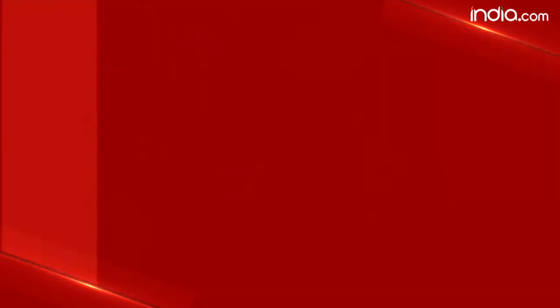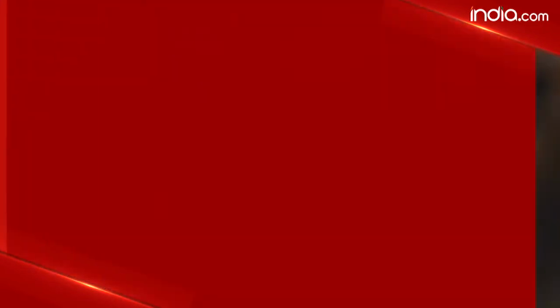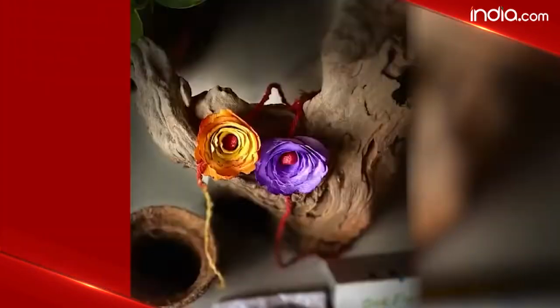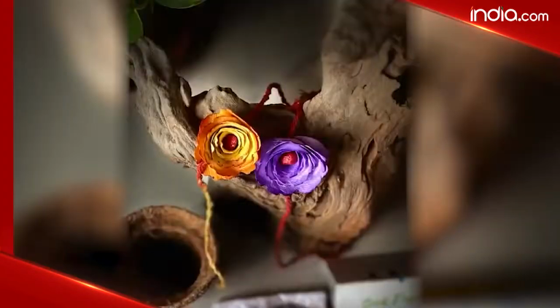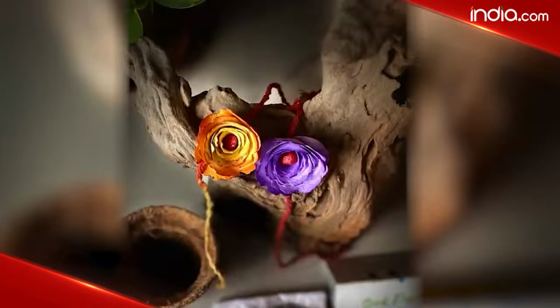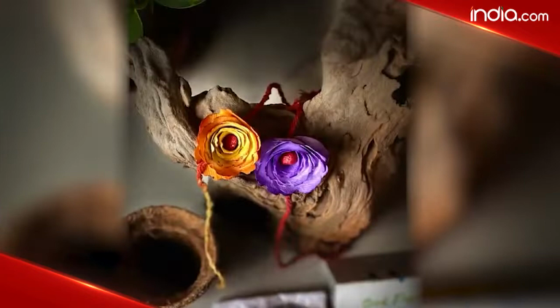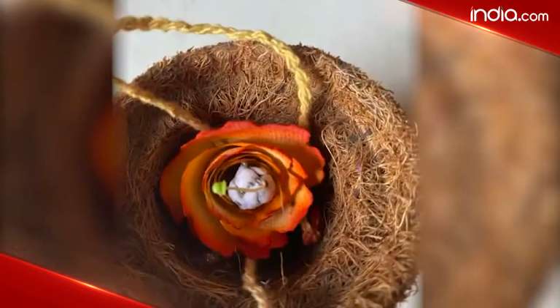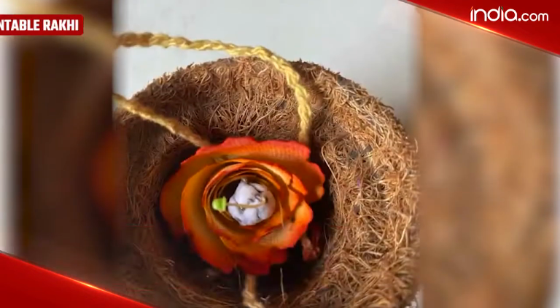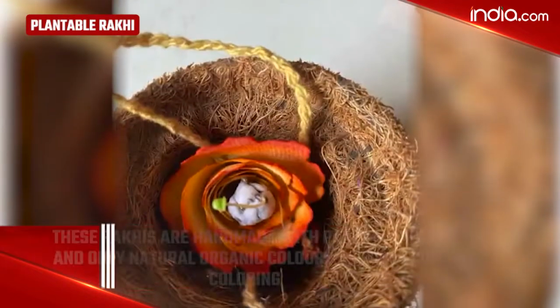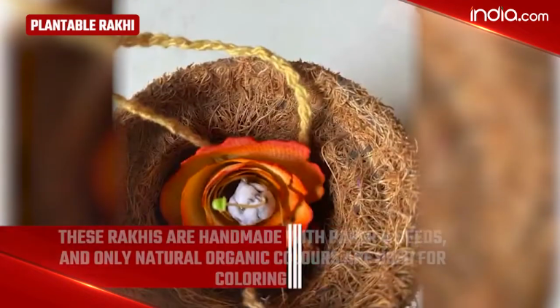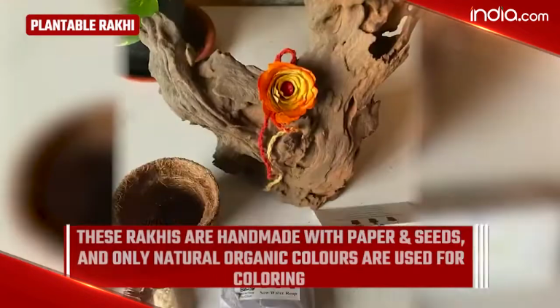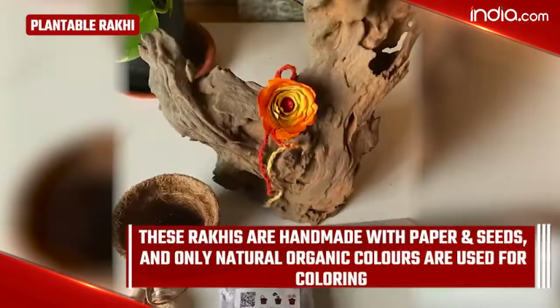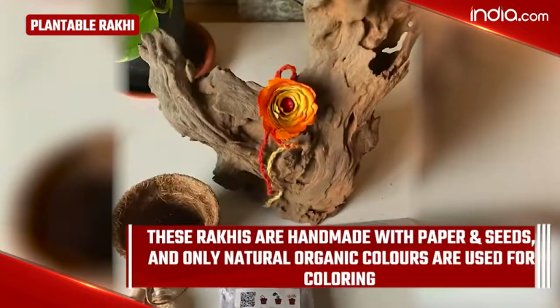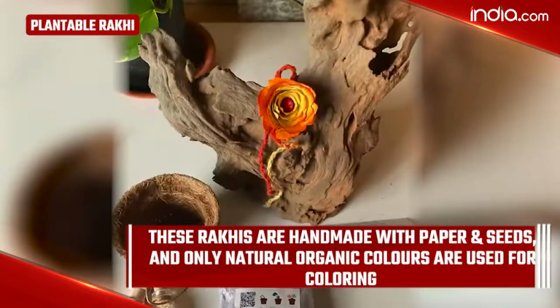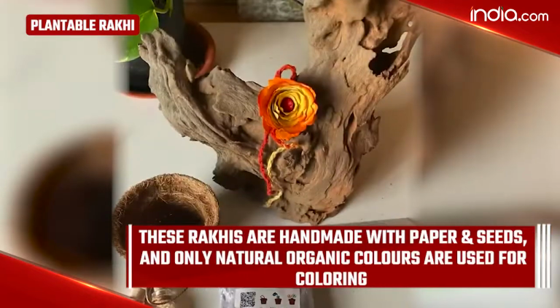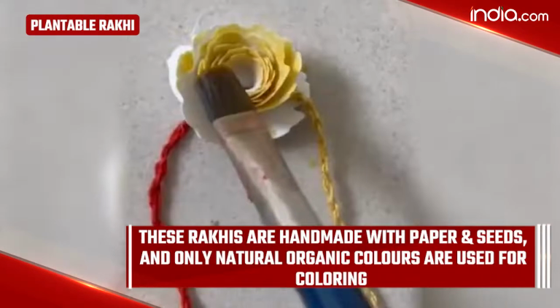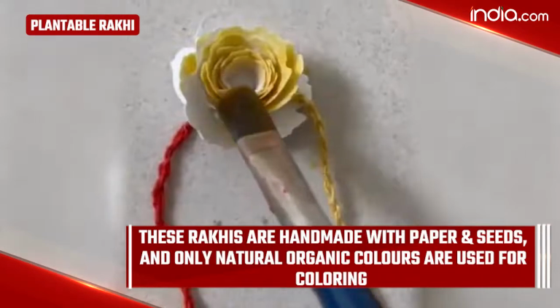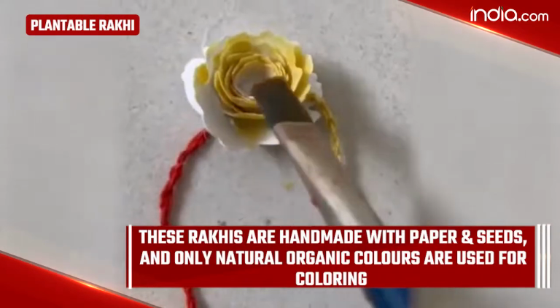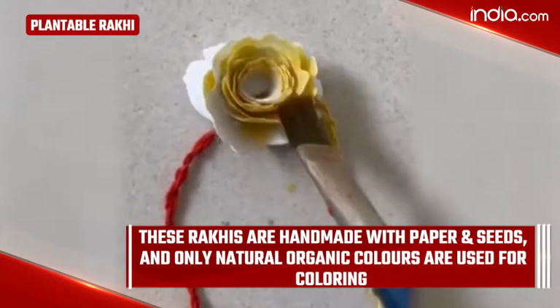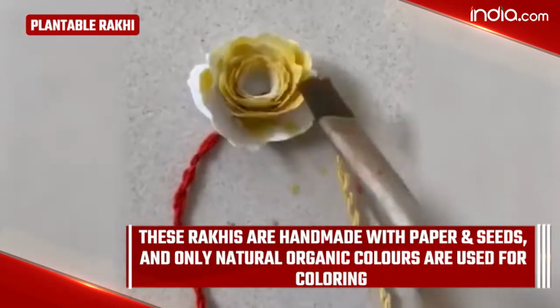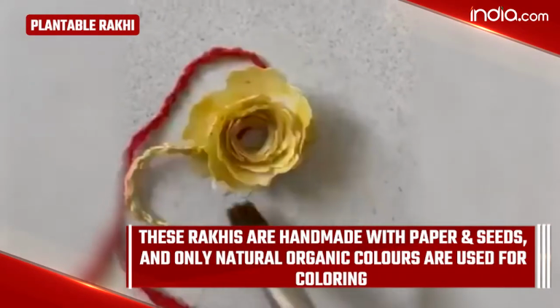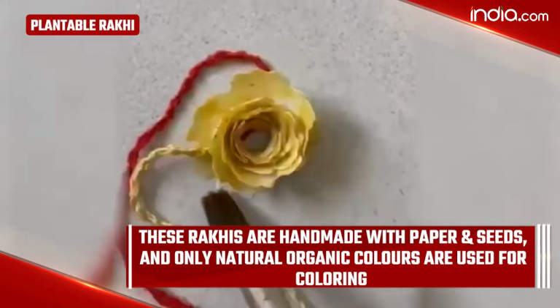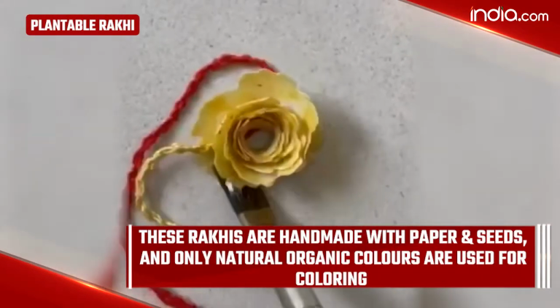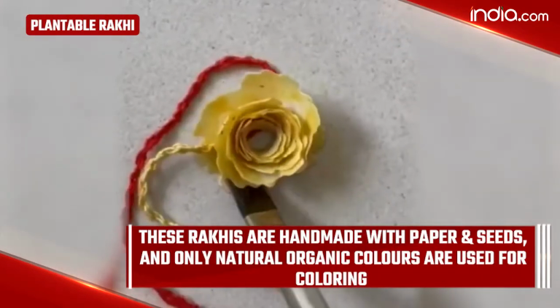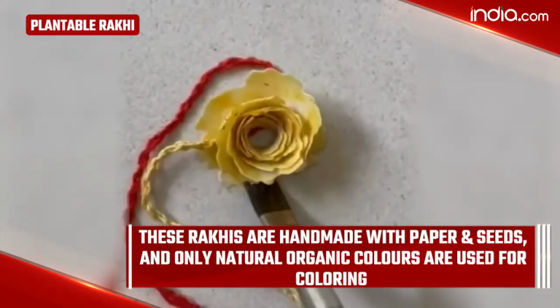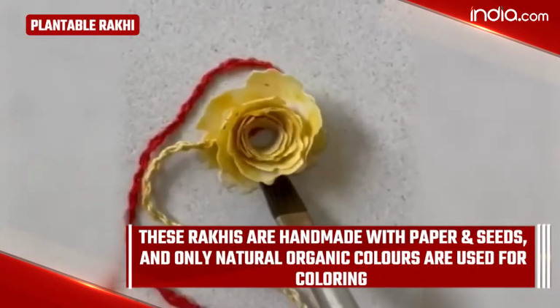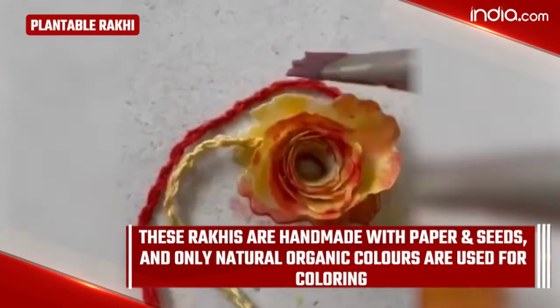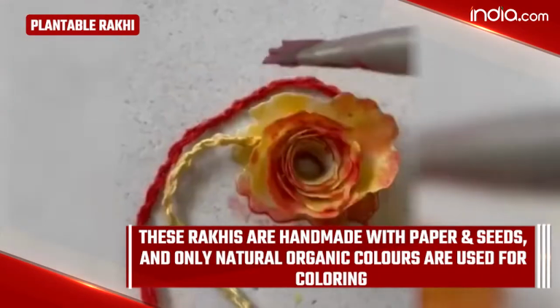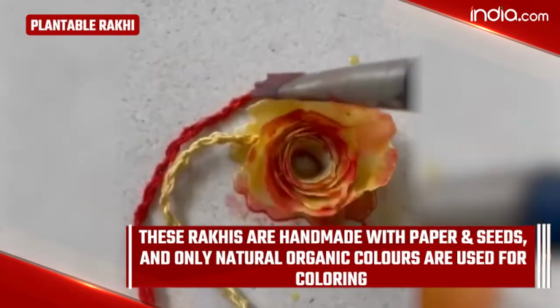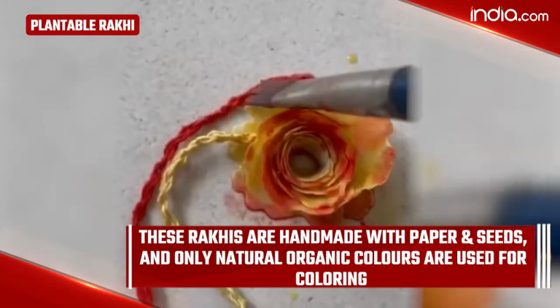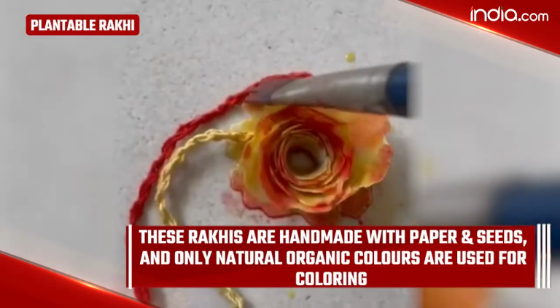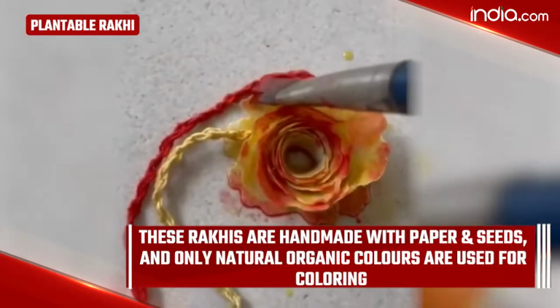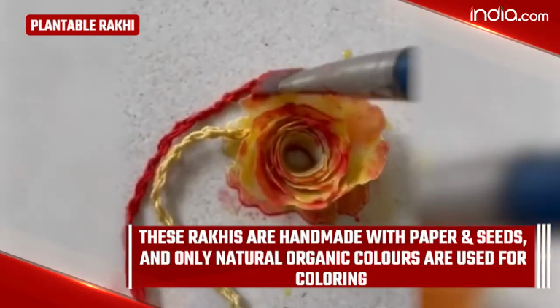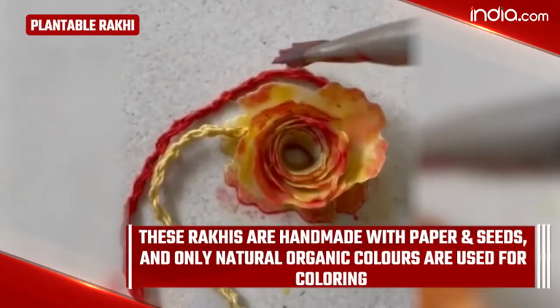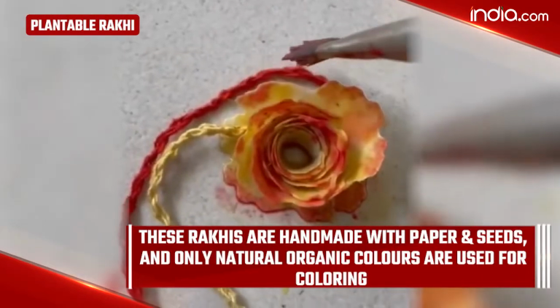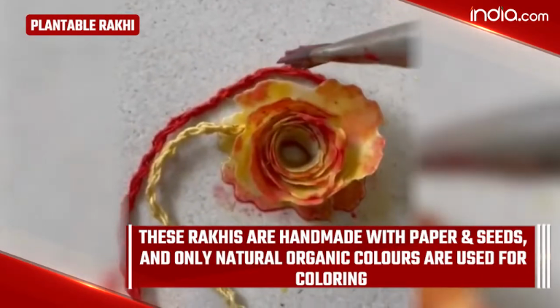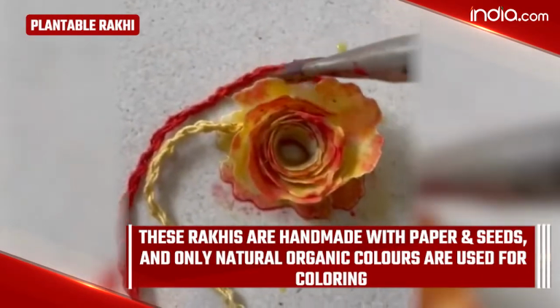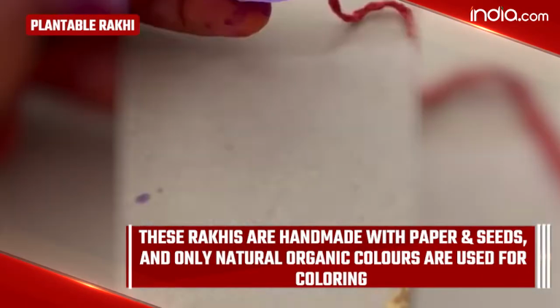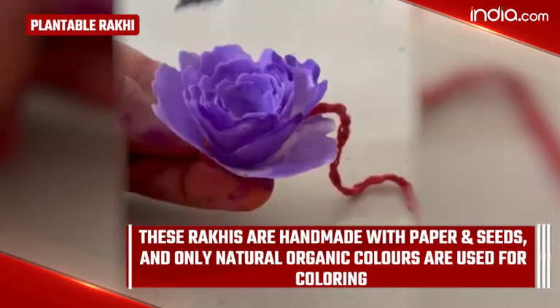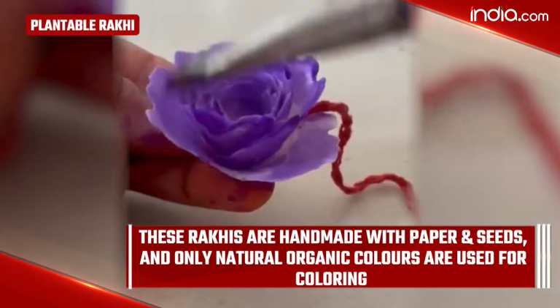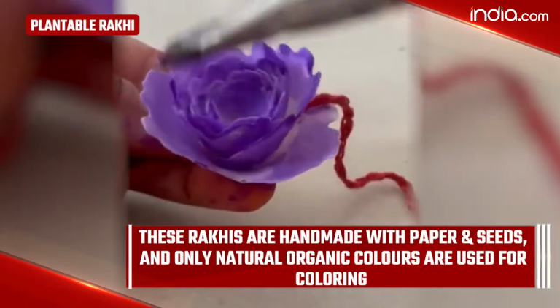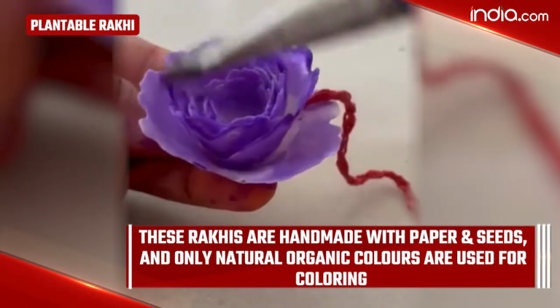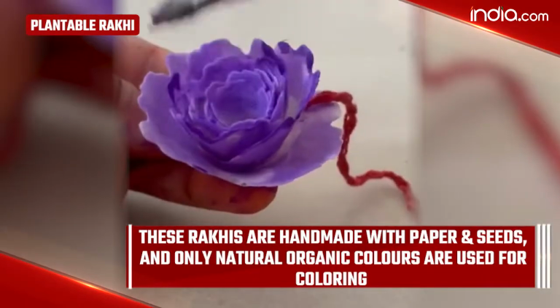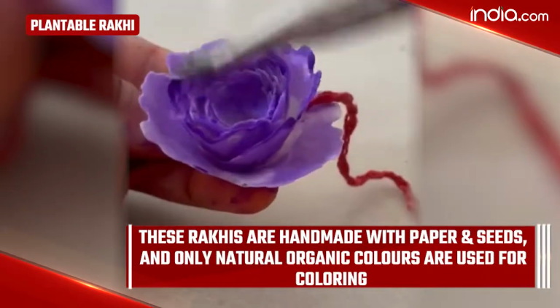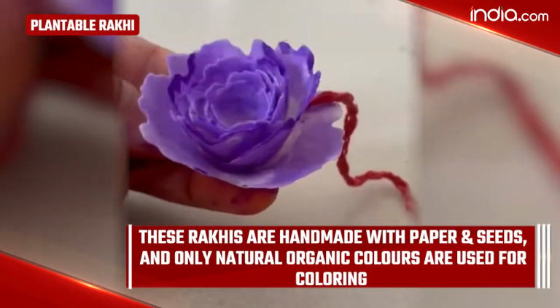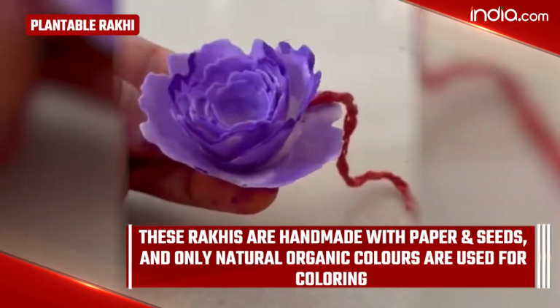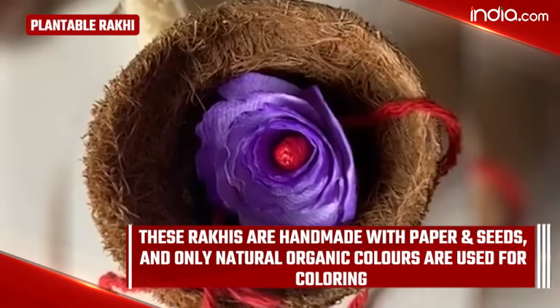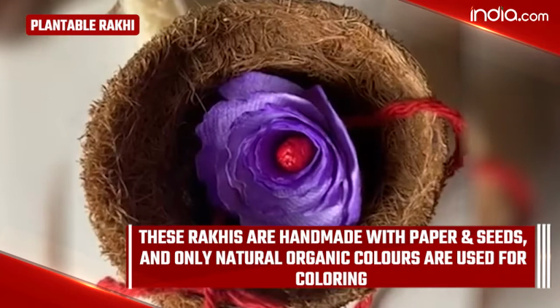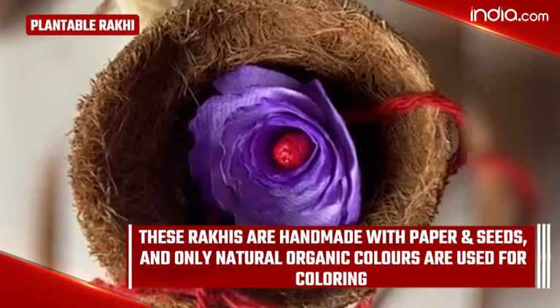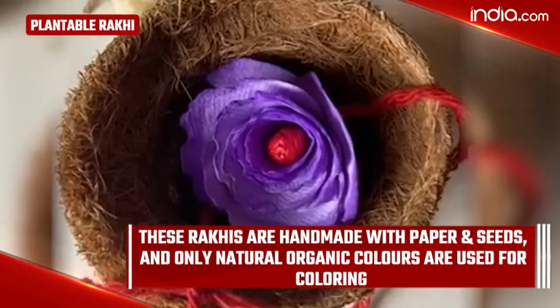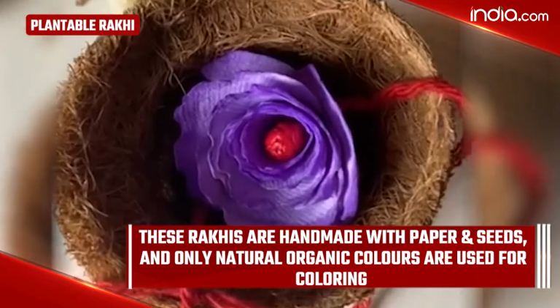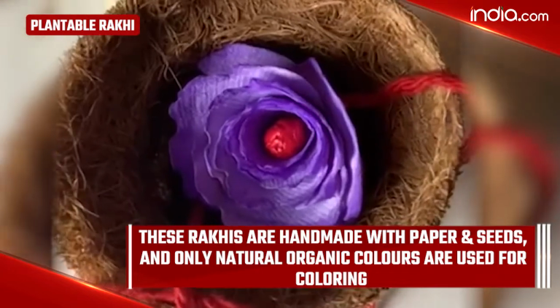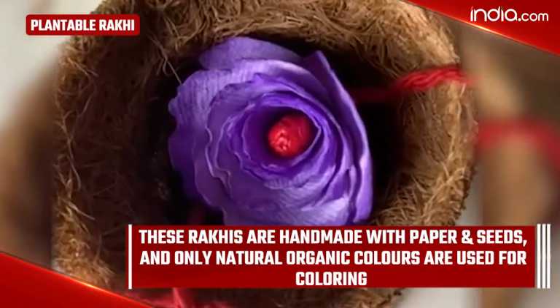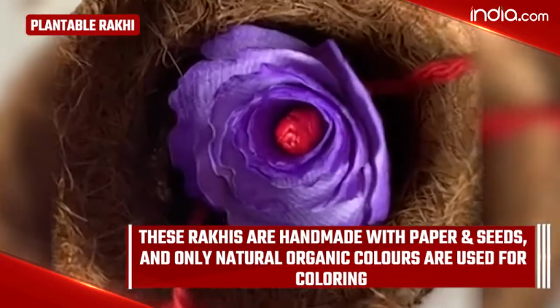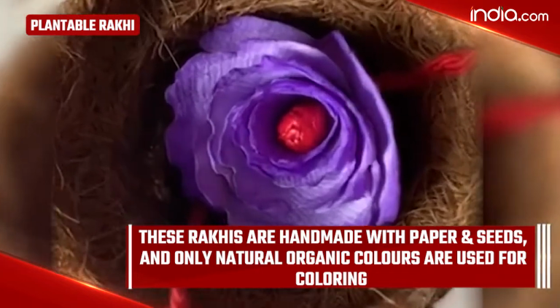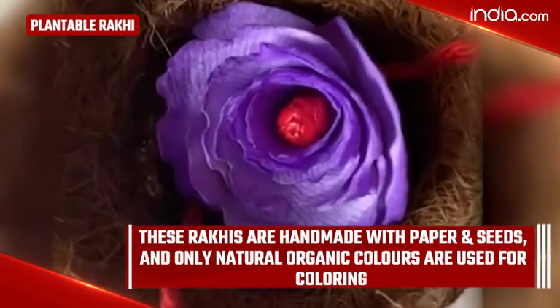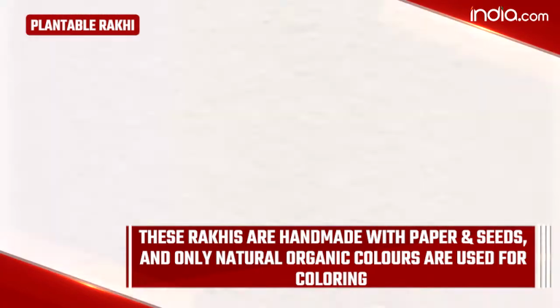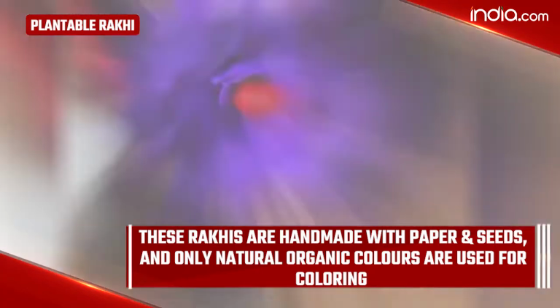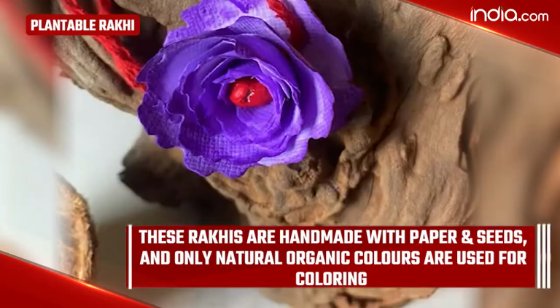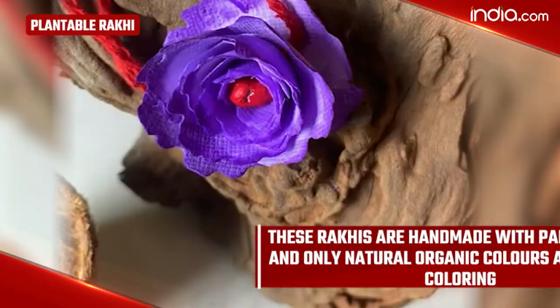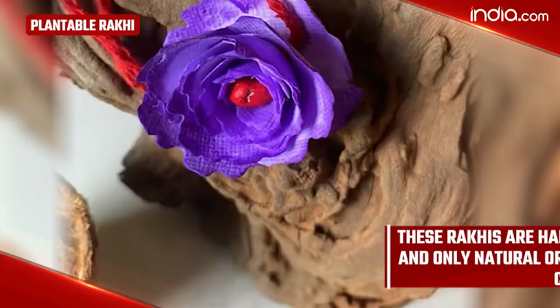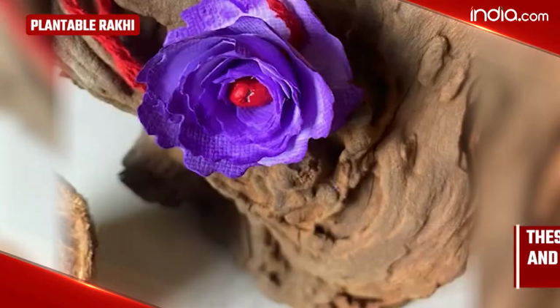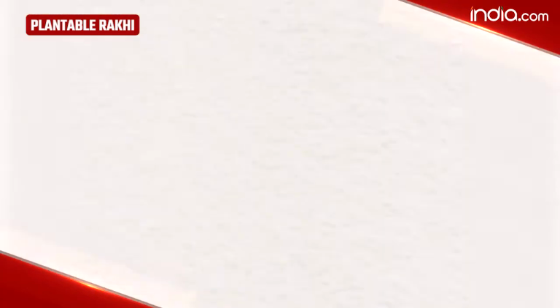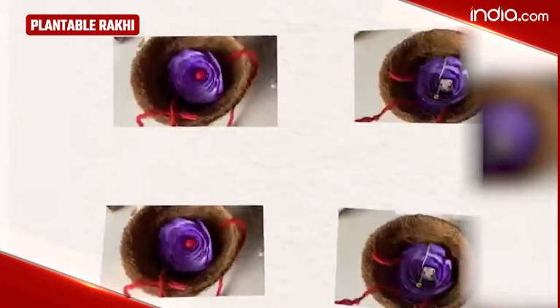Plantable Rakhi: These Rakhis are handmade with paper and seeds, and only natural organic colors are used for coloring.